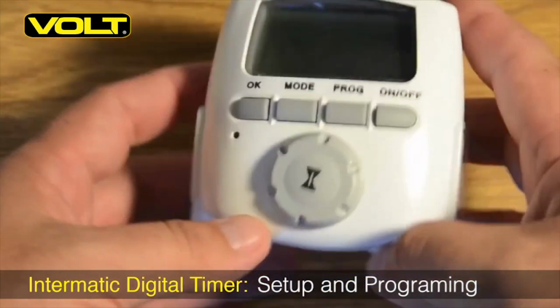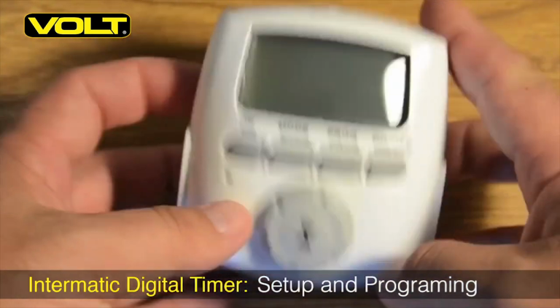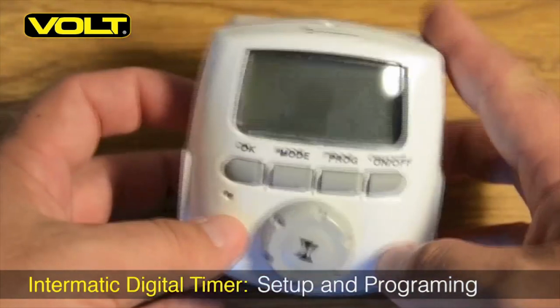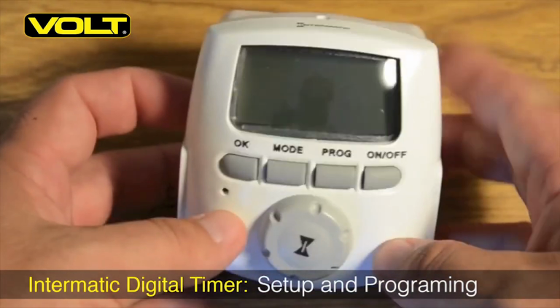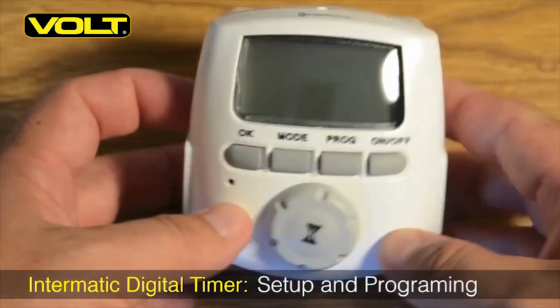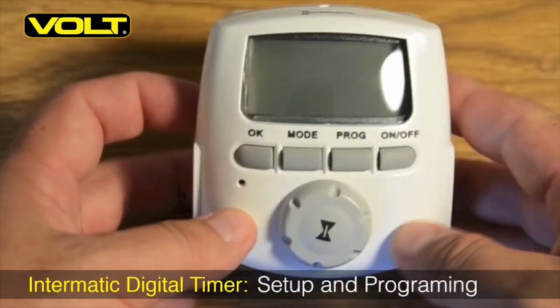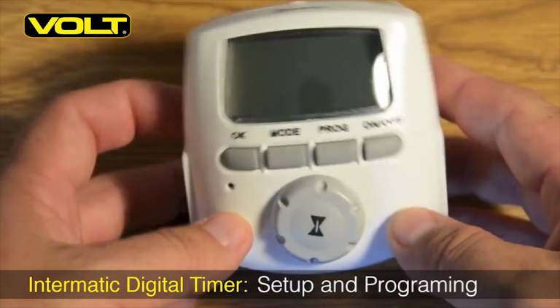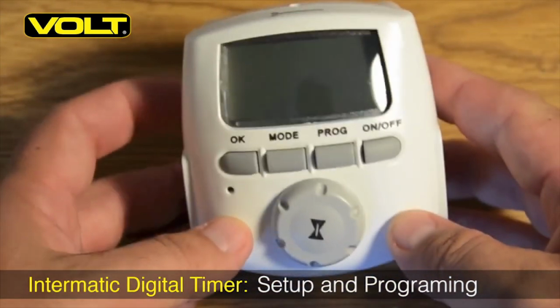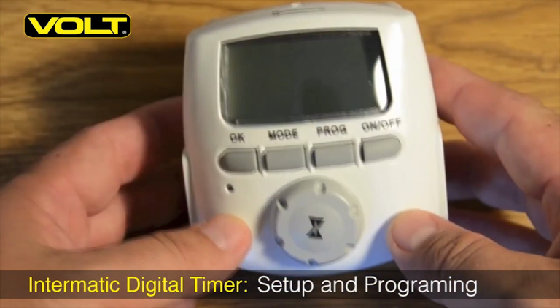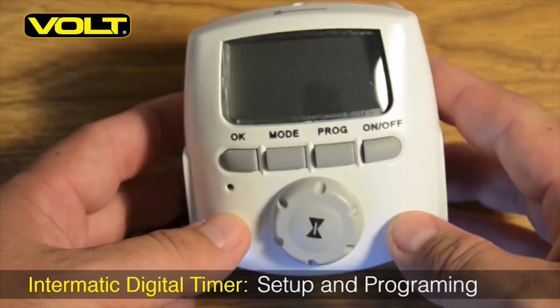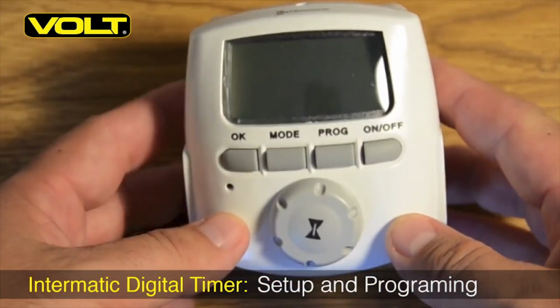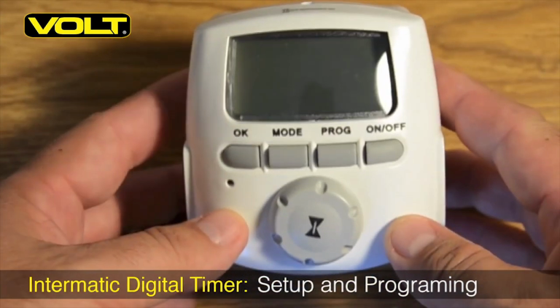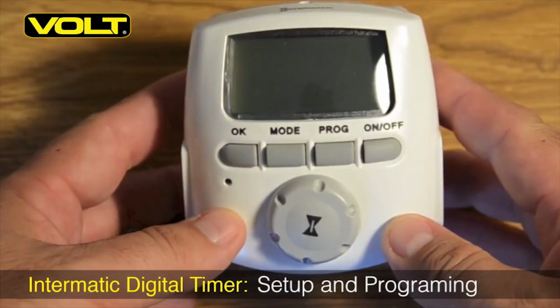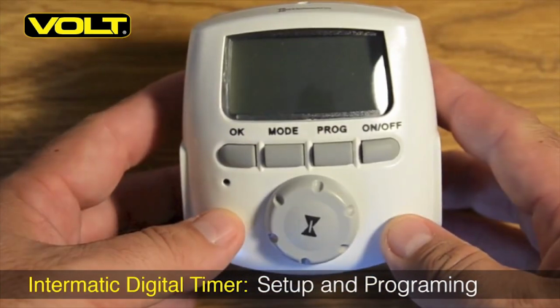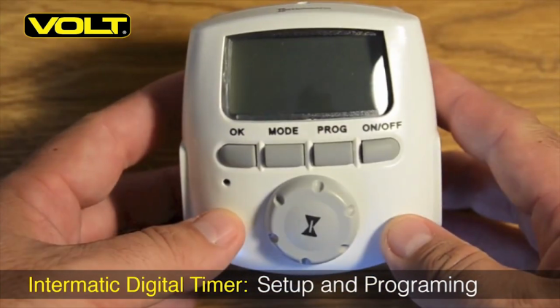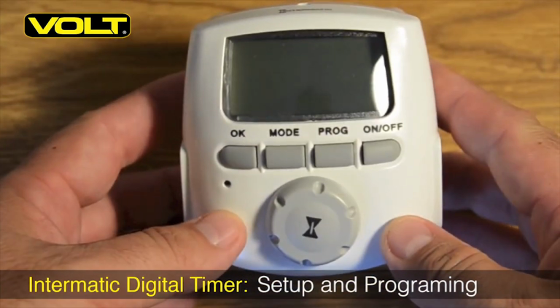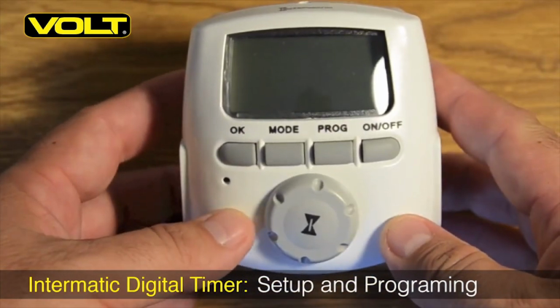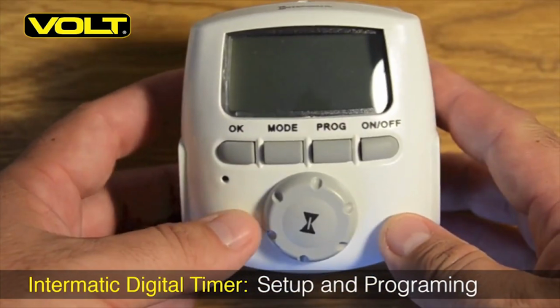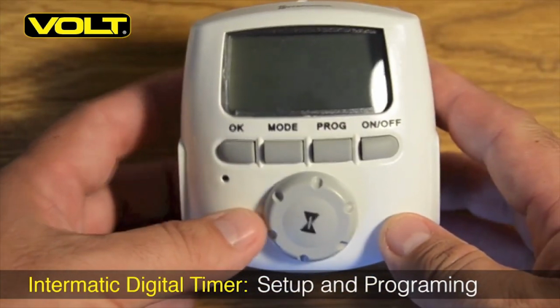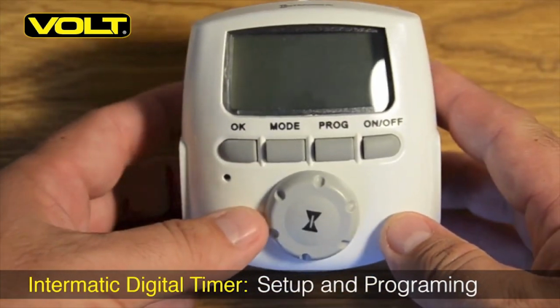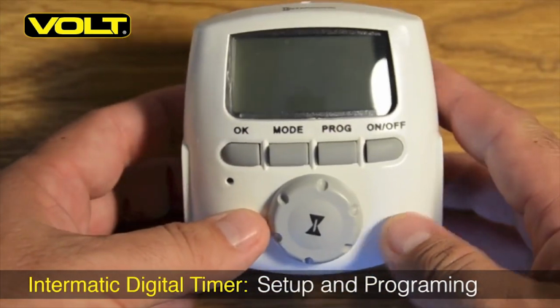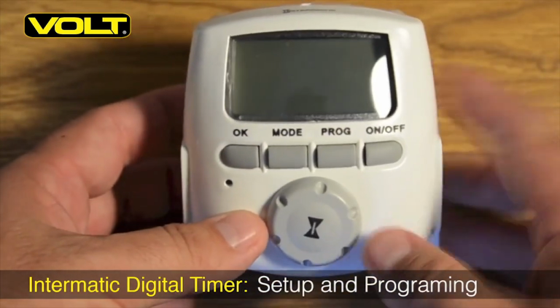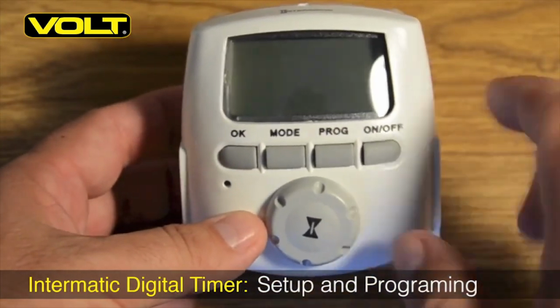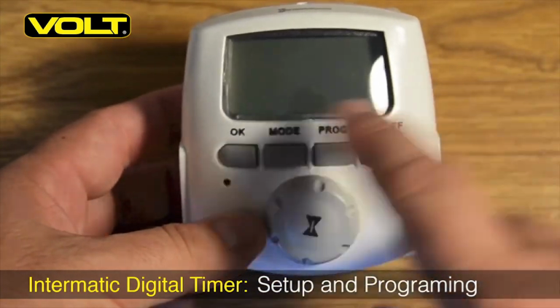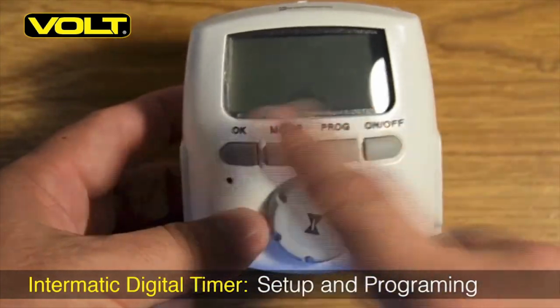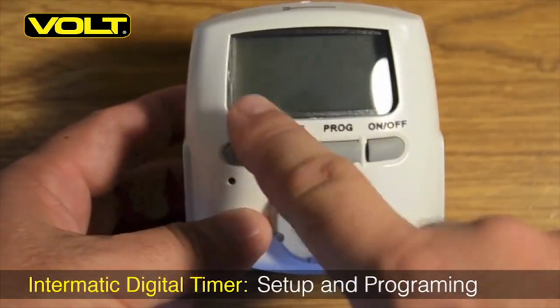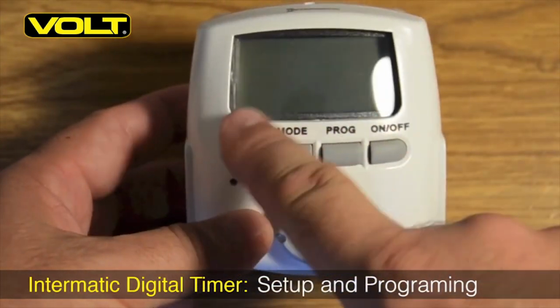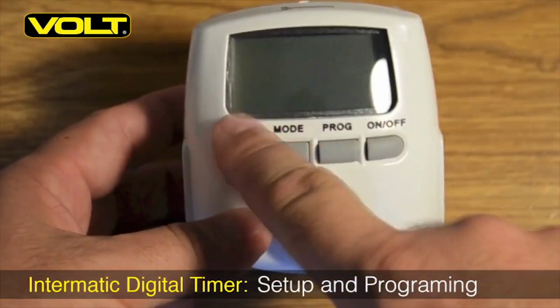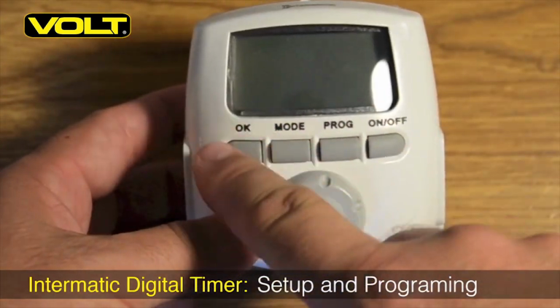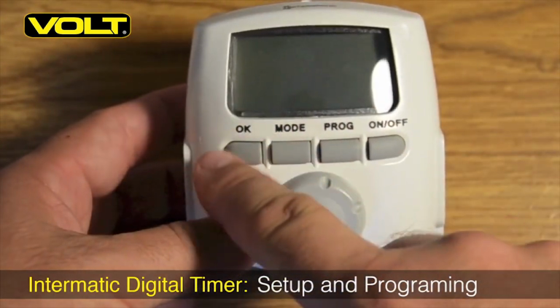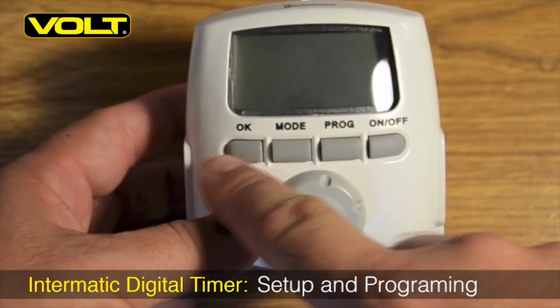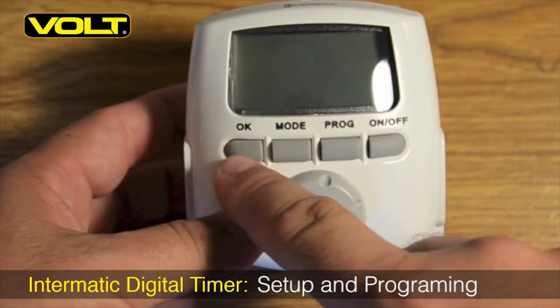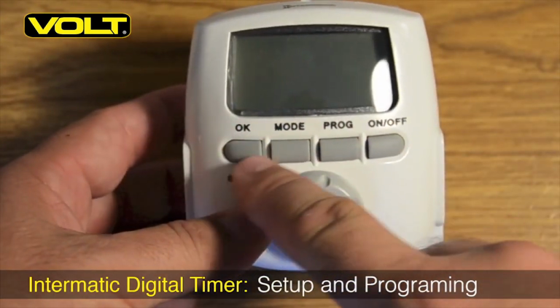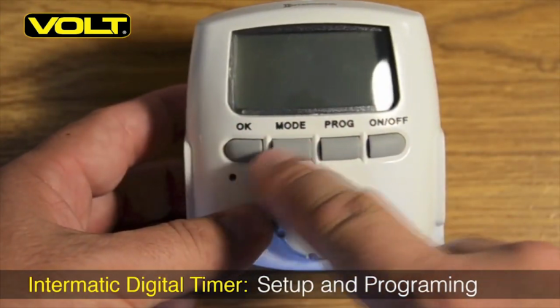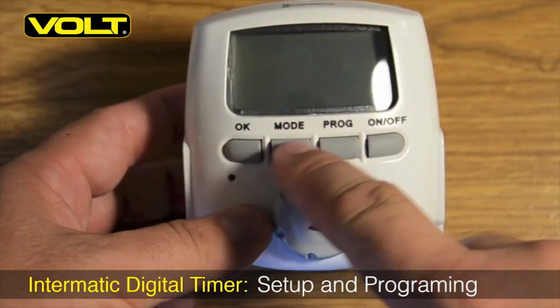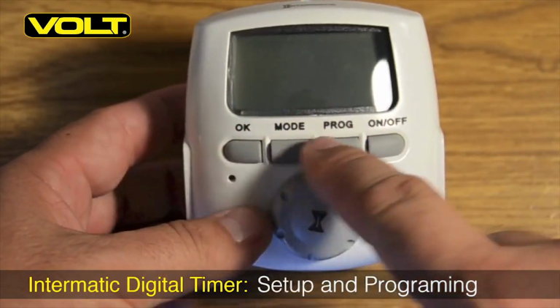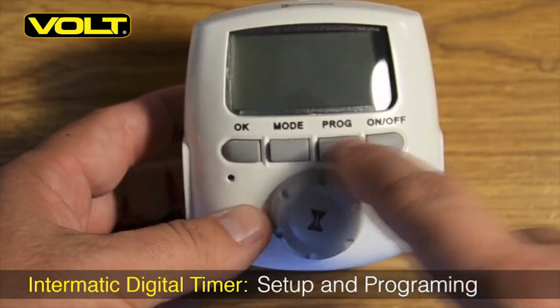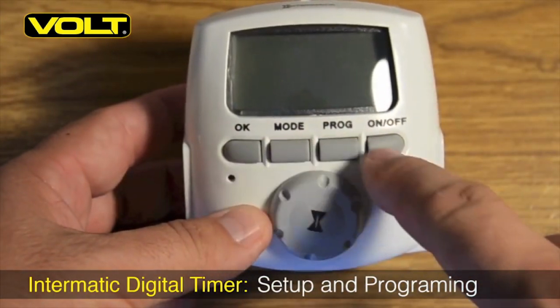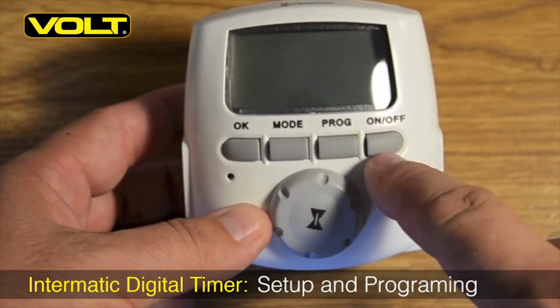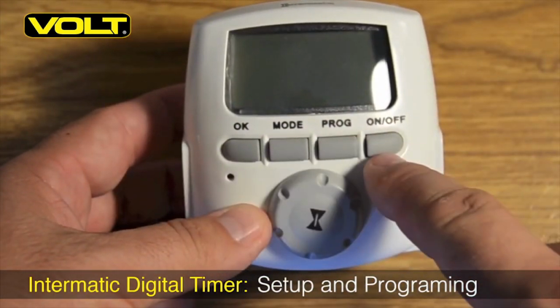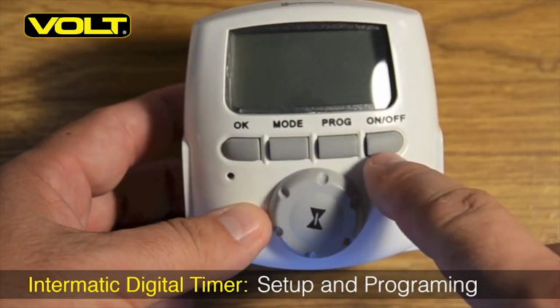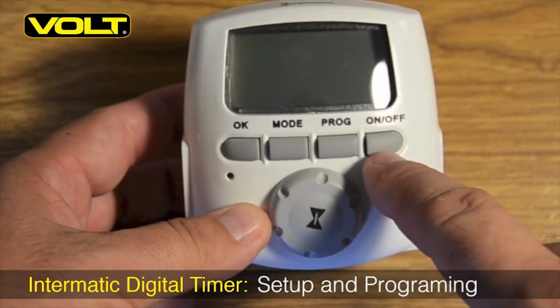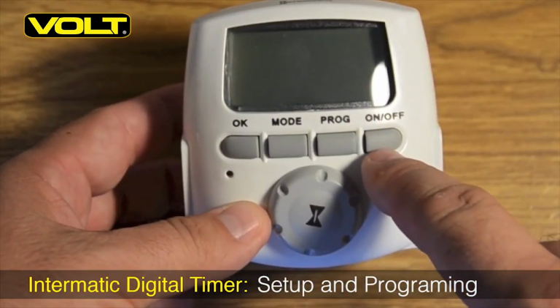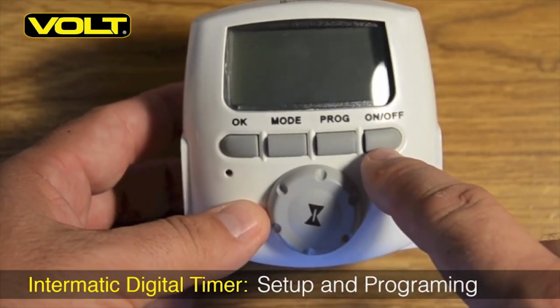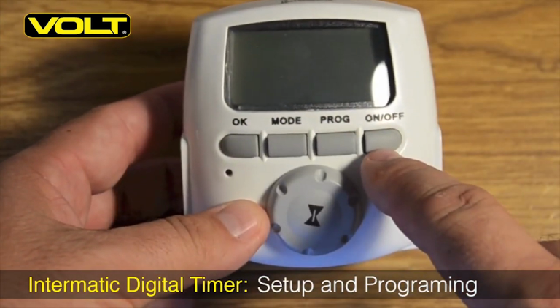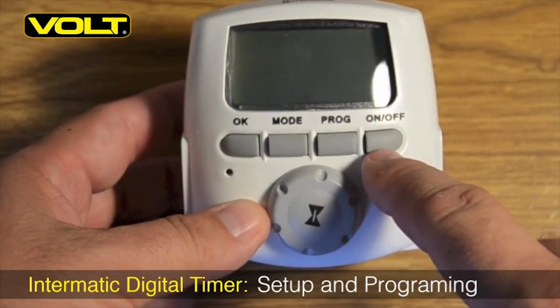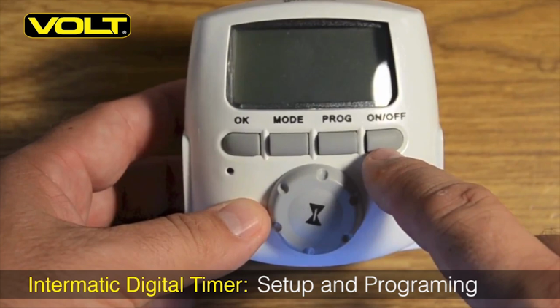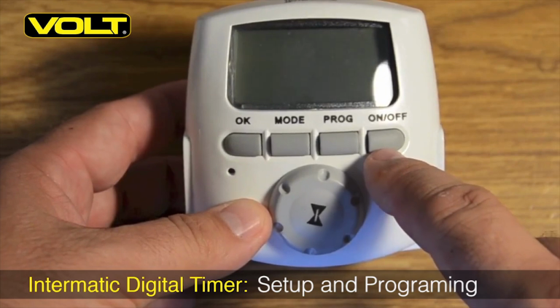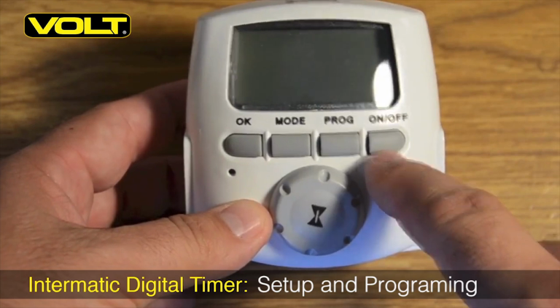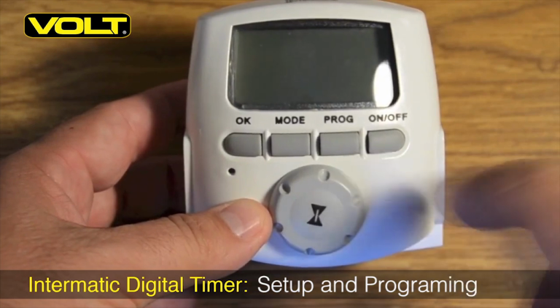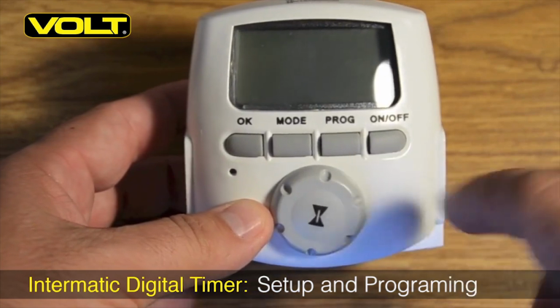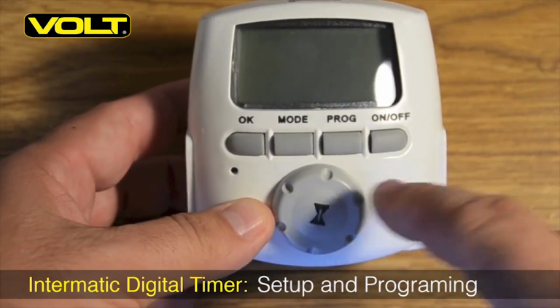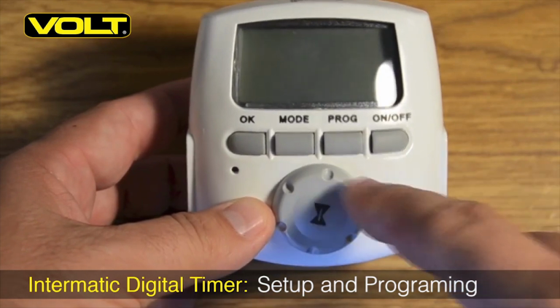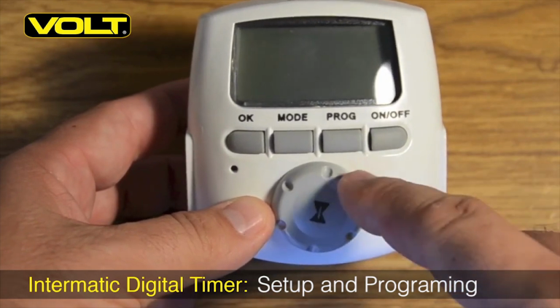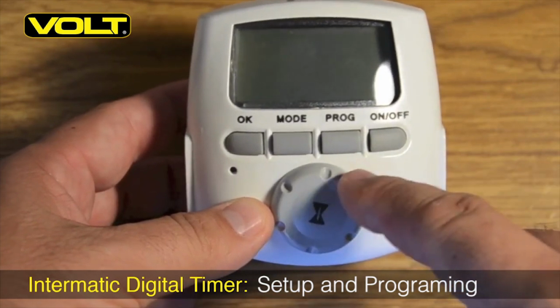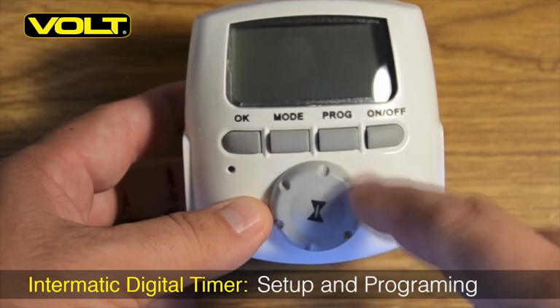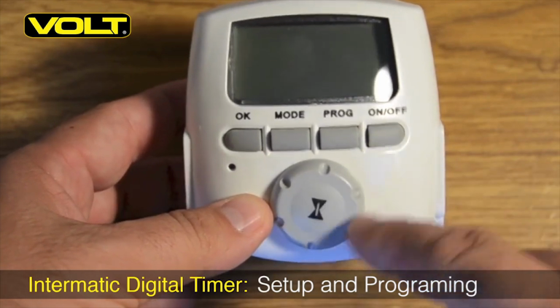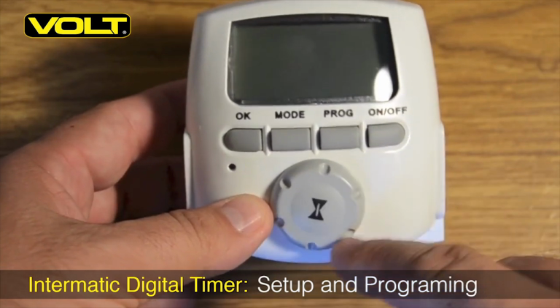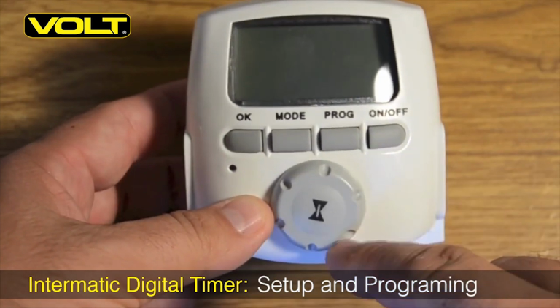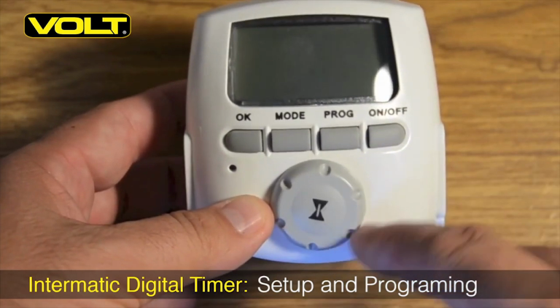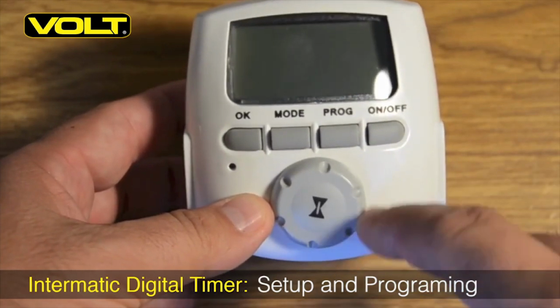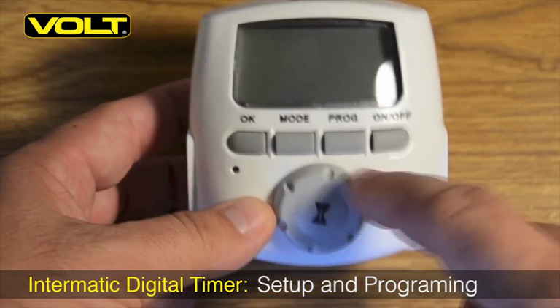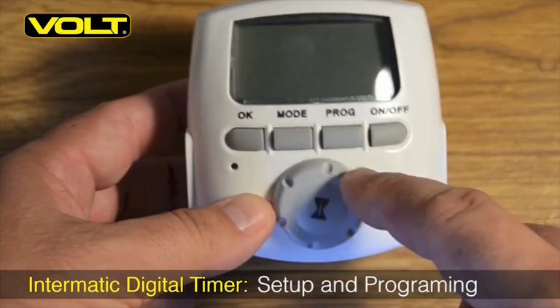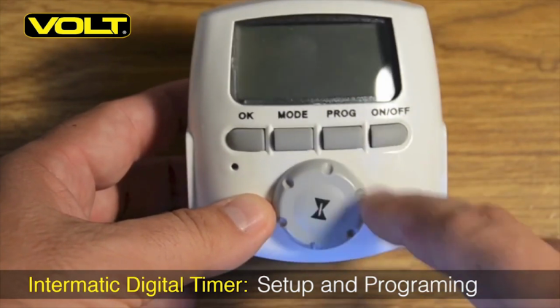With the controller unboxed, we can see that the timer has a four-button input control face with a rotating command dial.